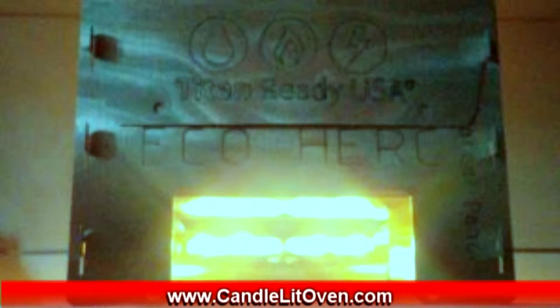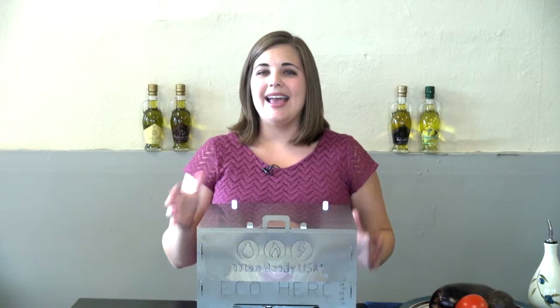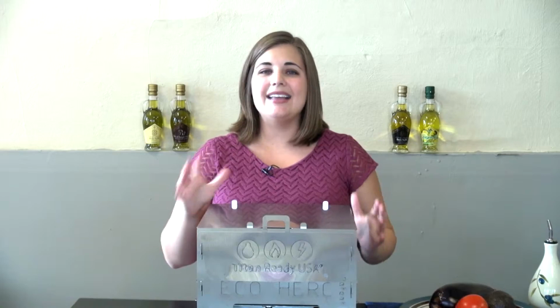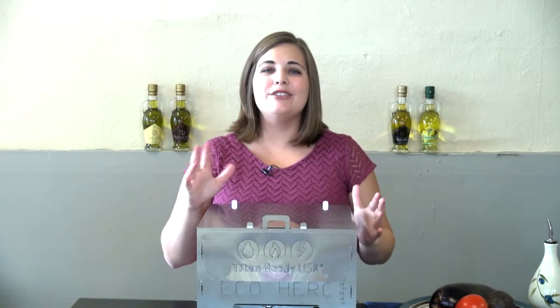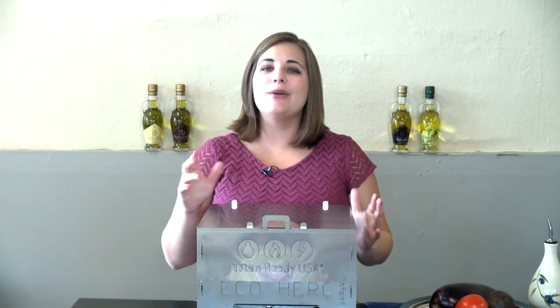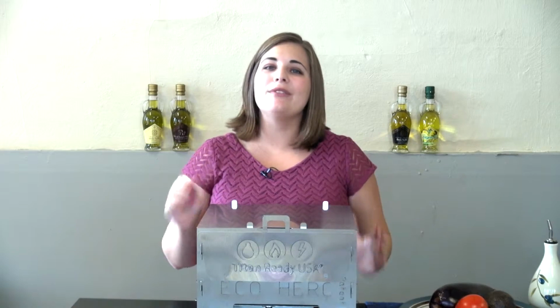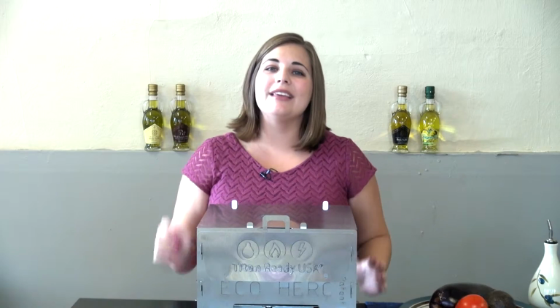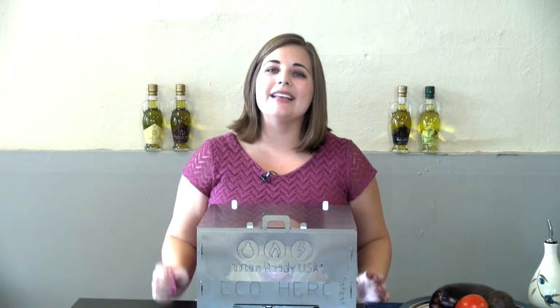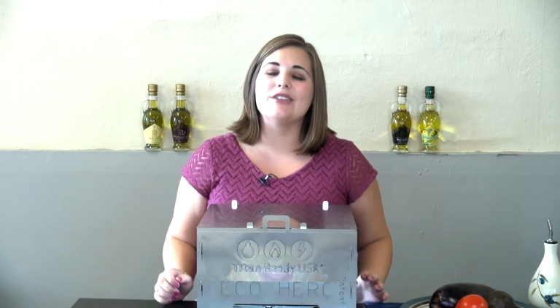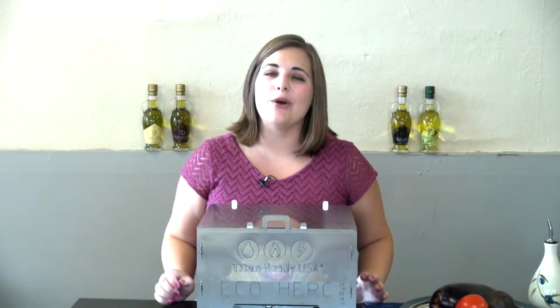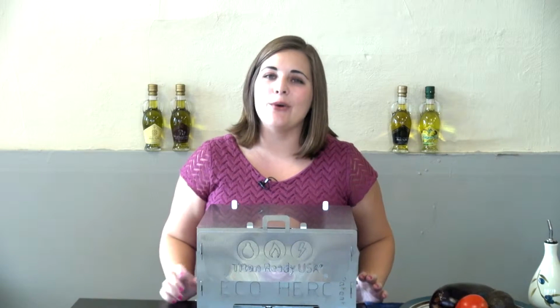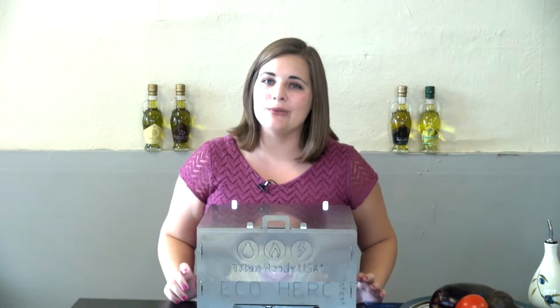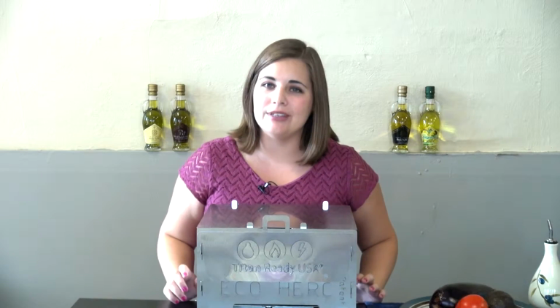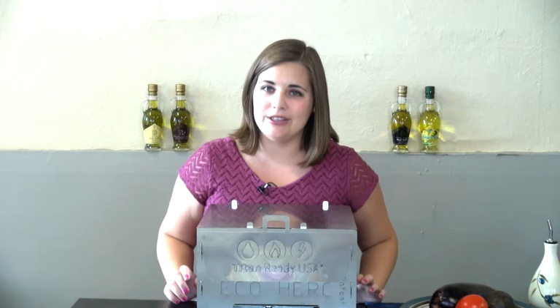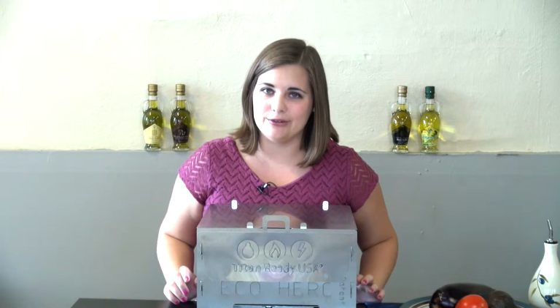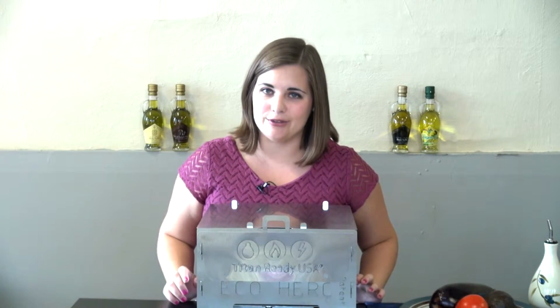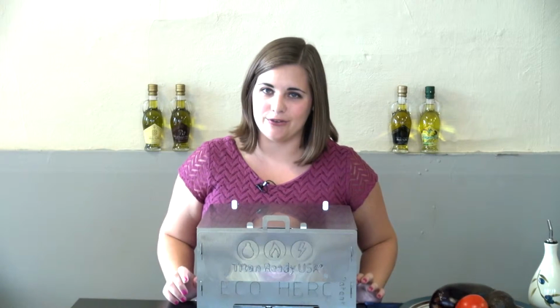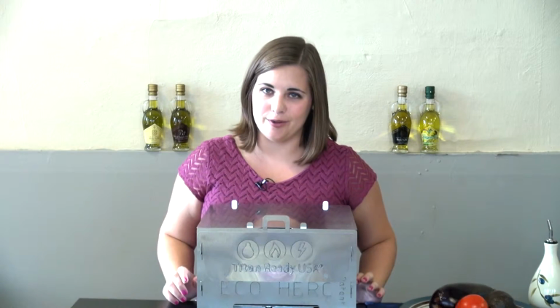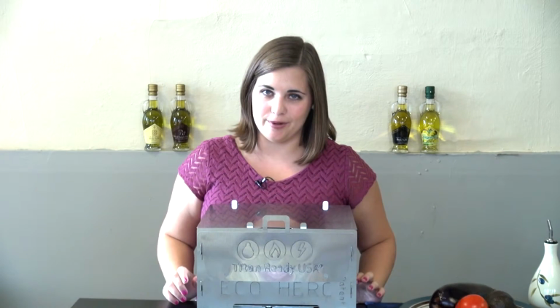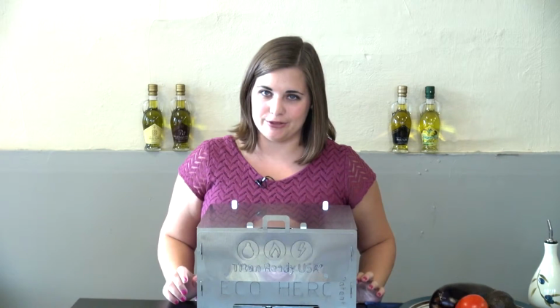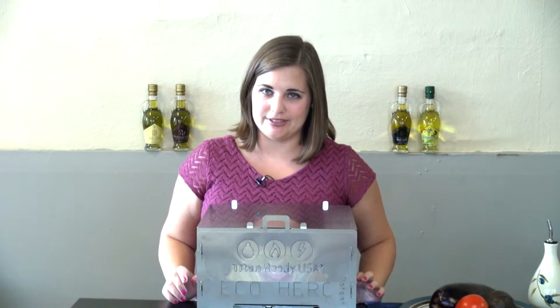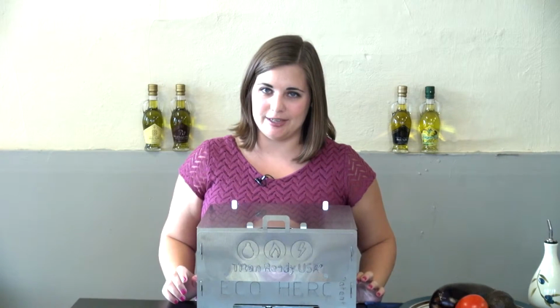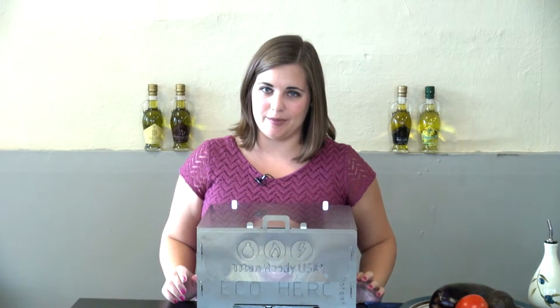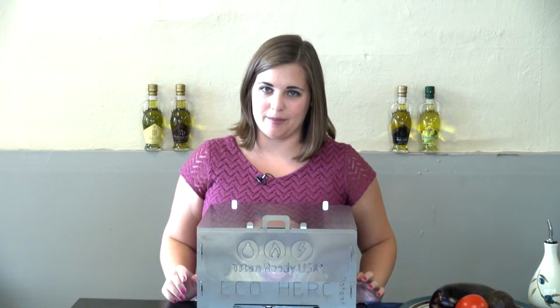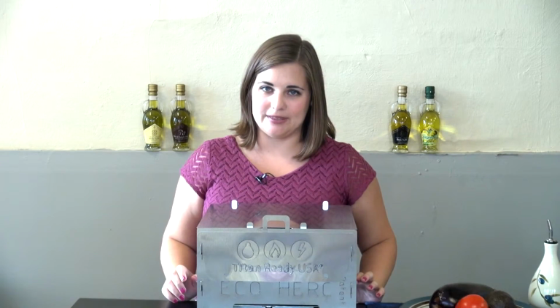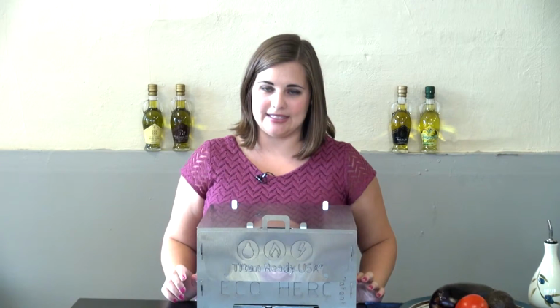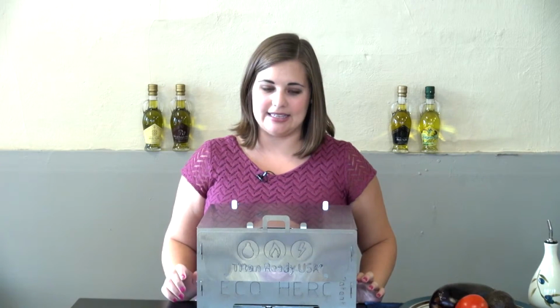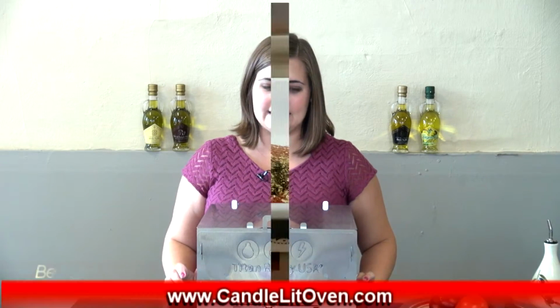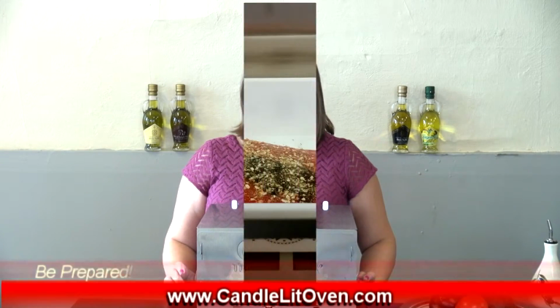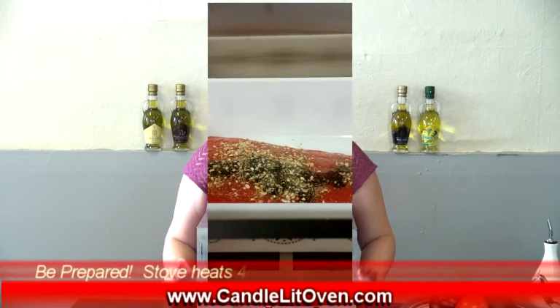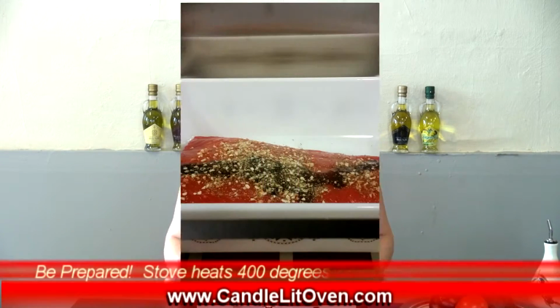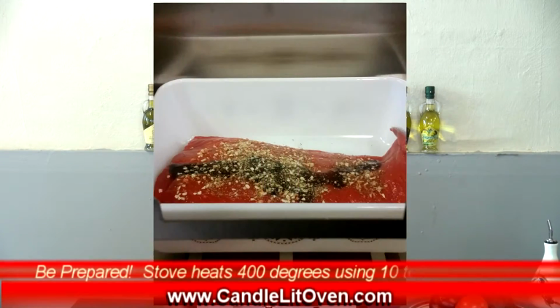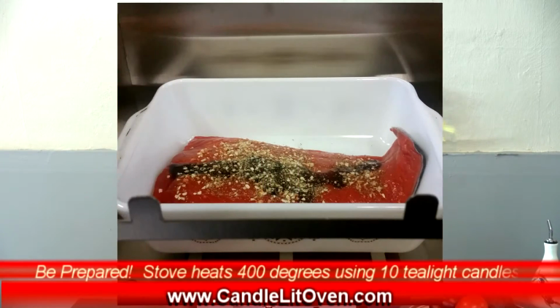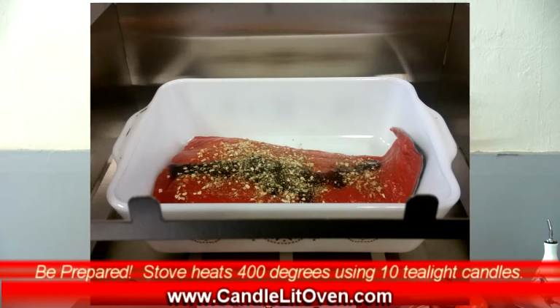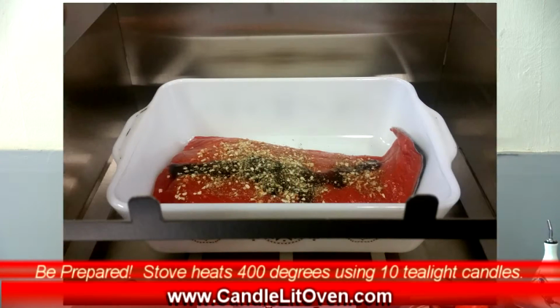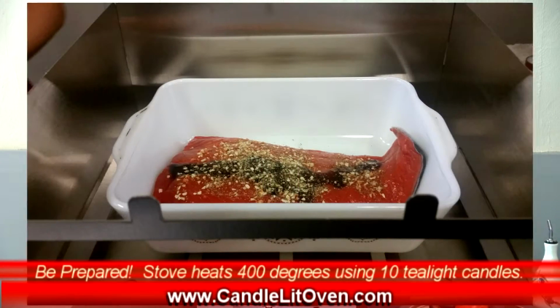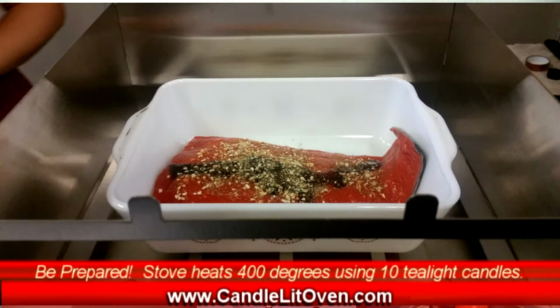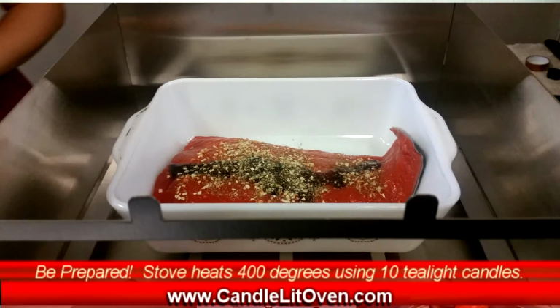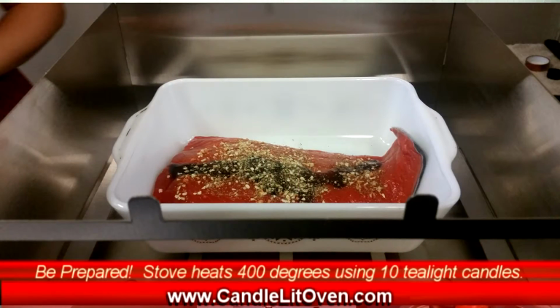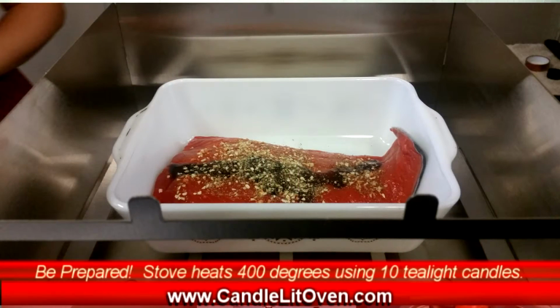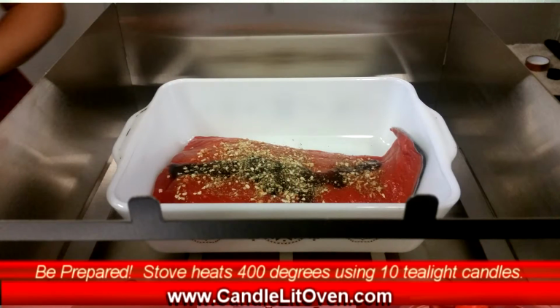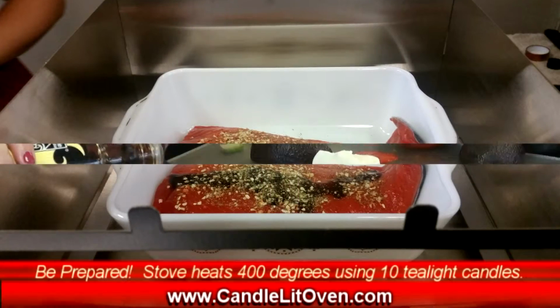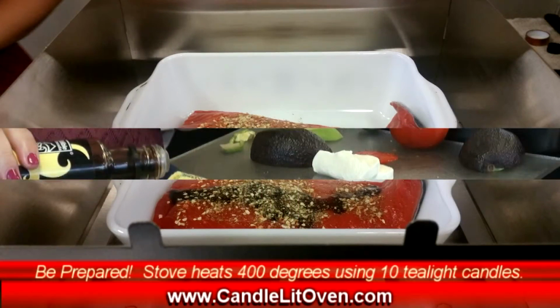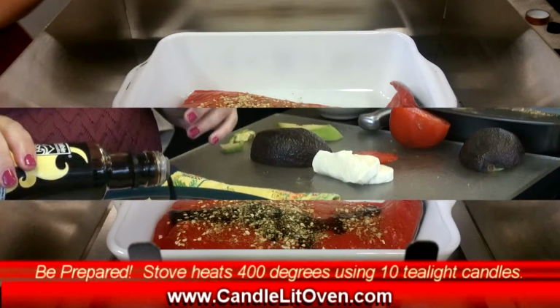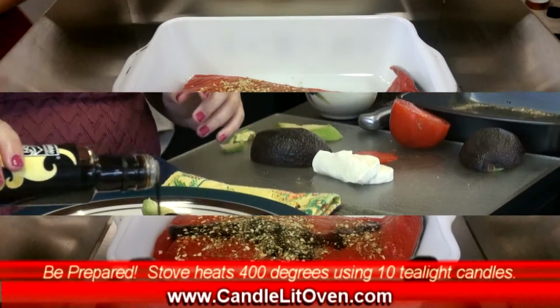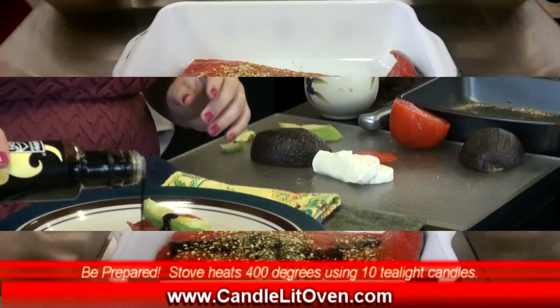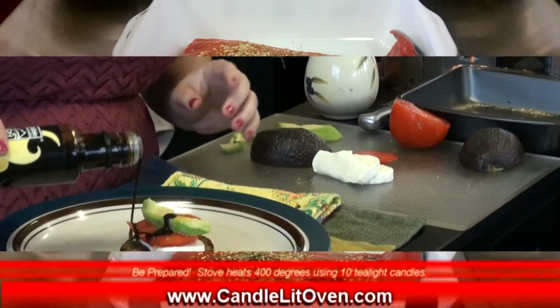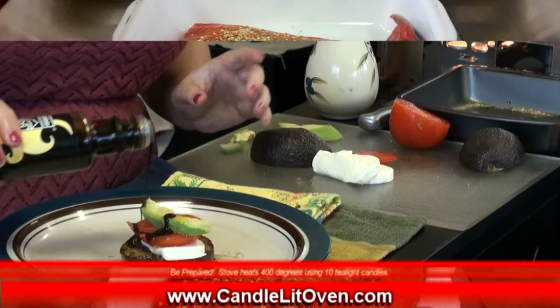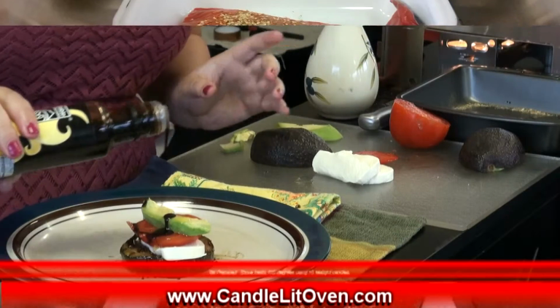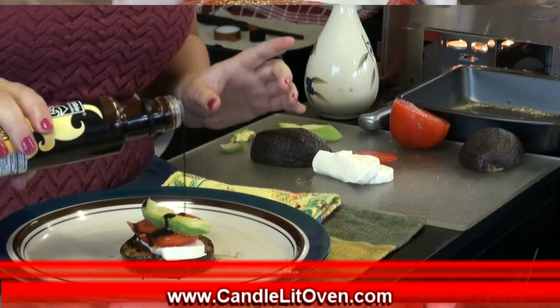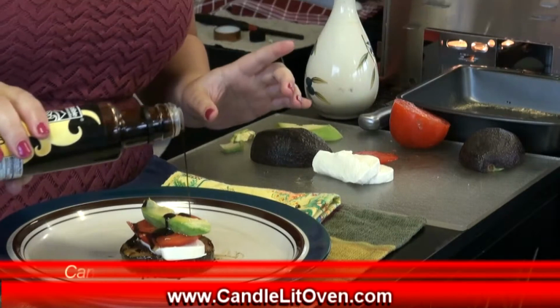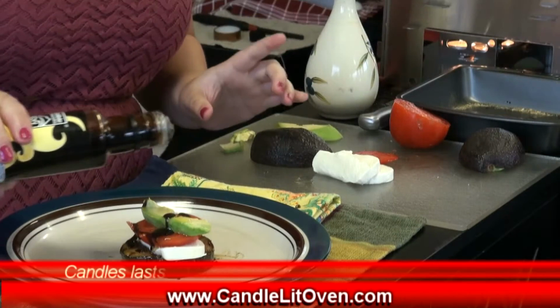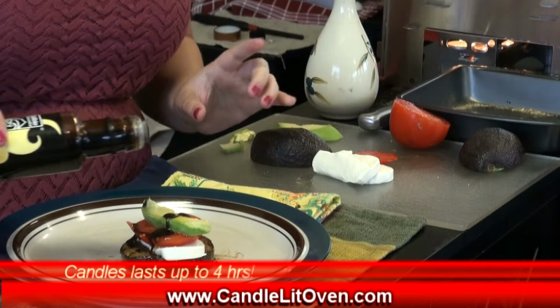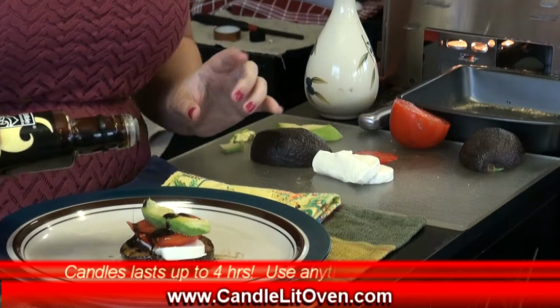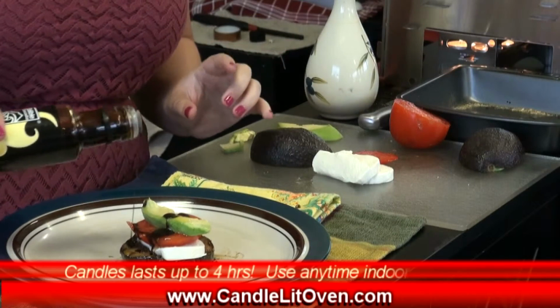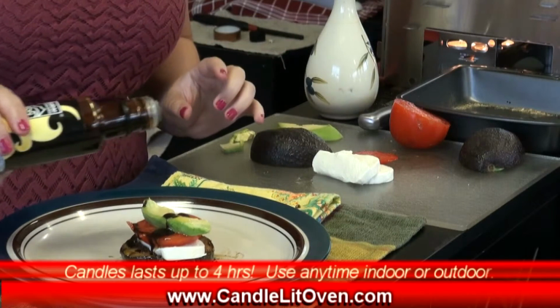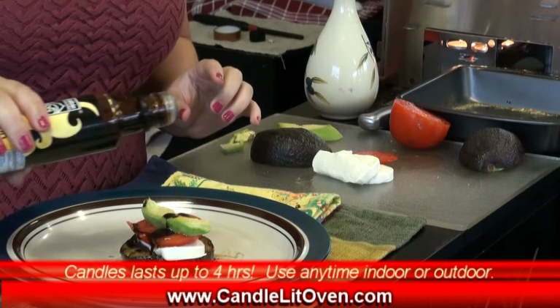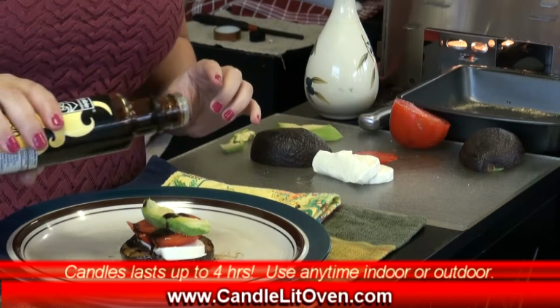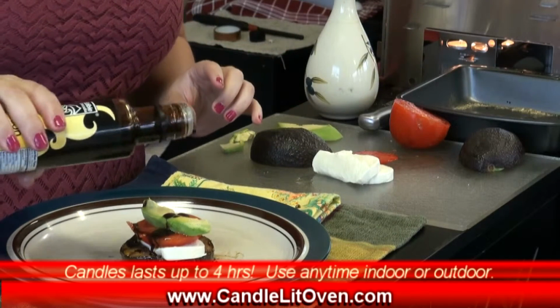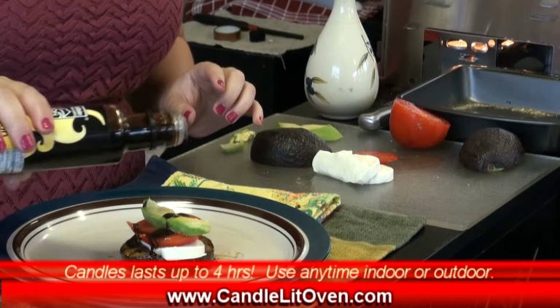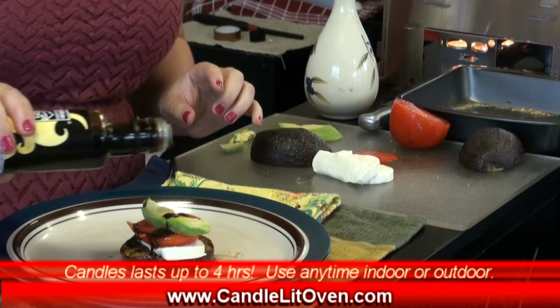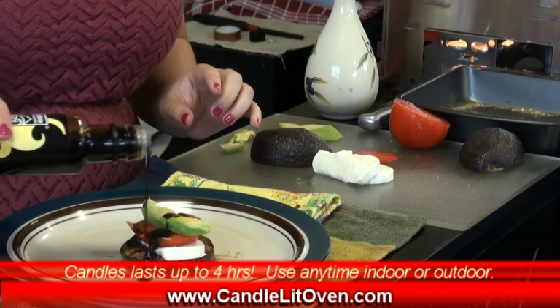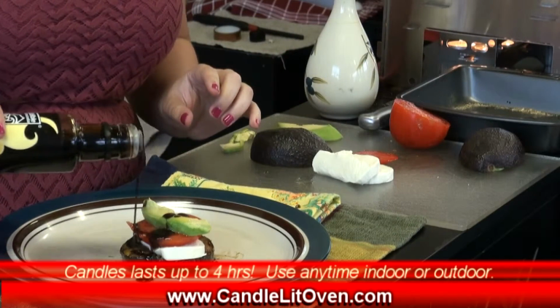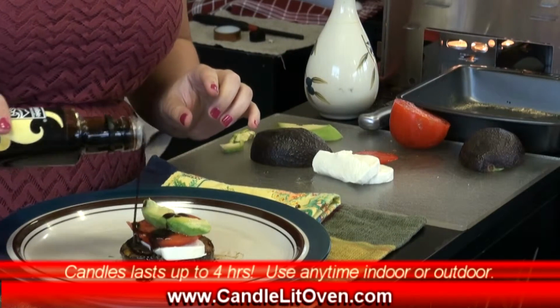And don't think it's only used for emergency purposes. You can use it for camping, picnics, even holiday baking.